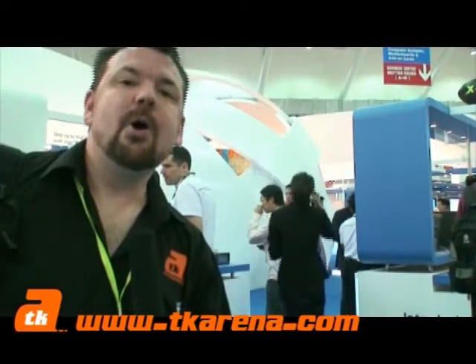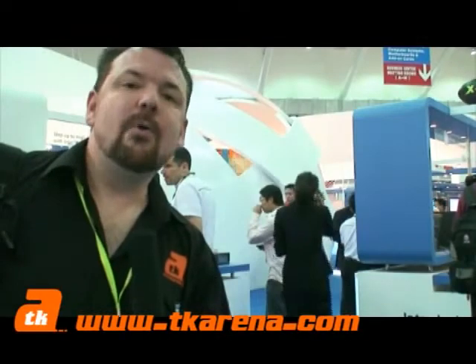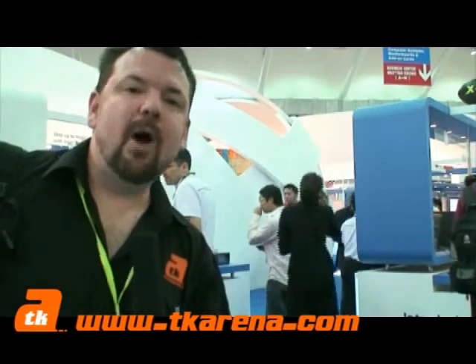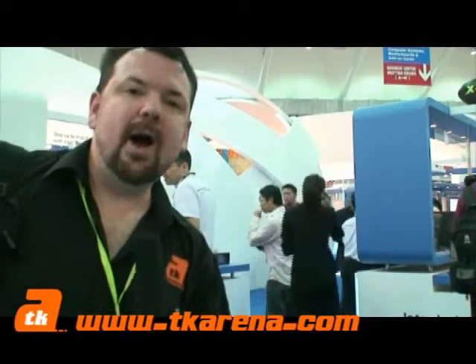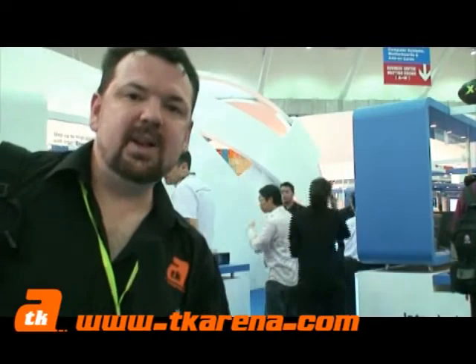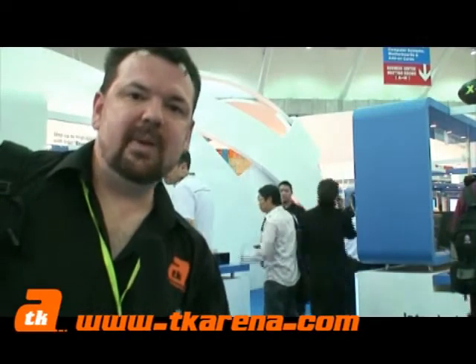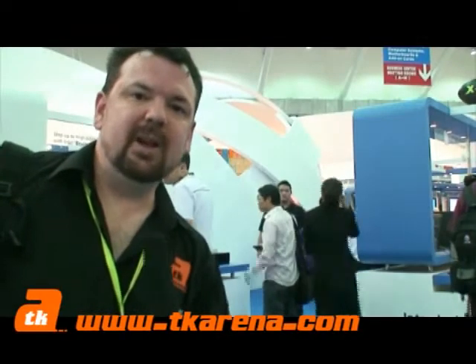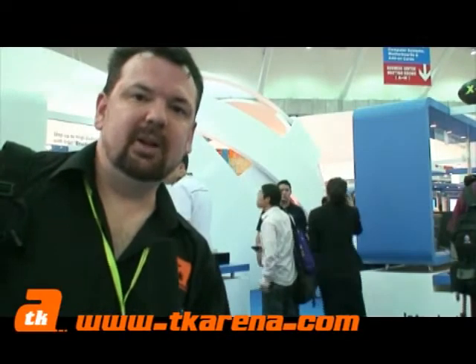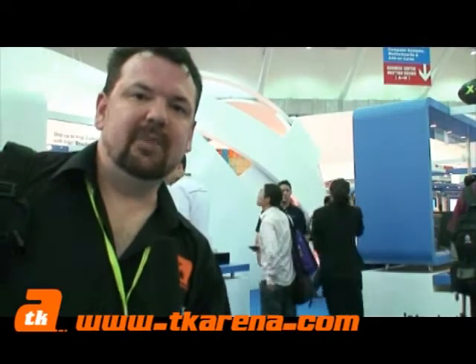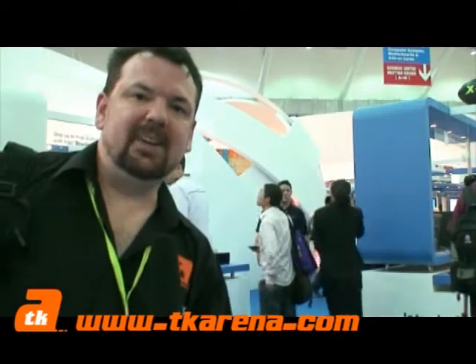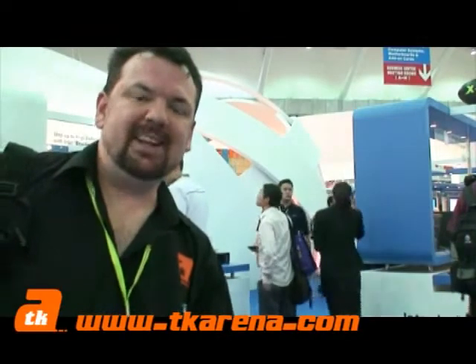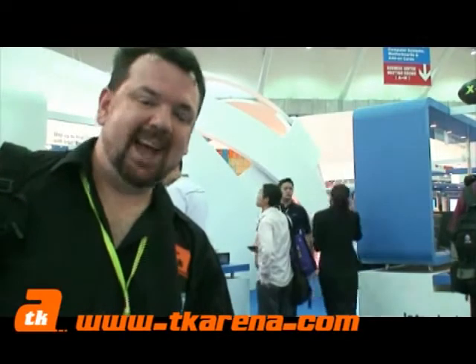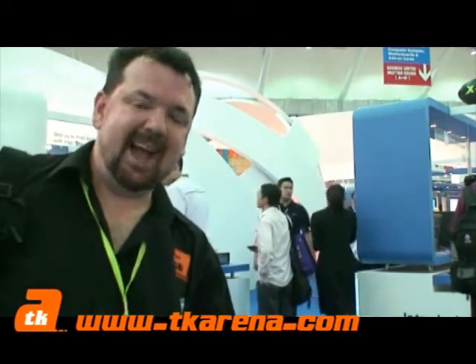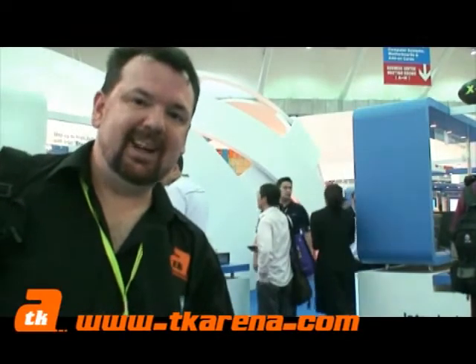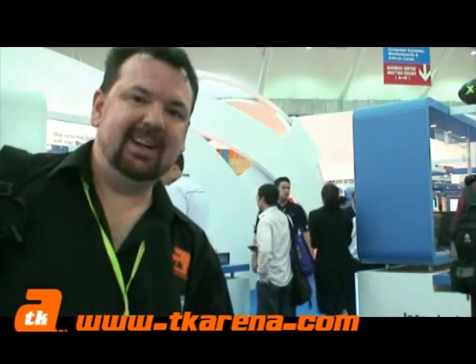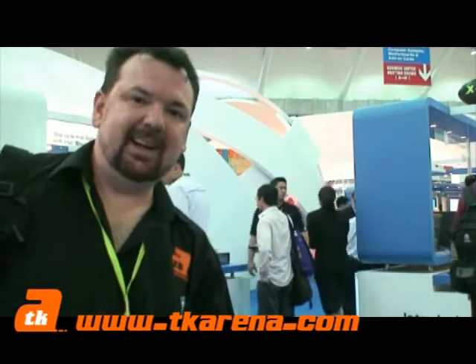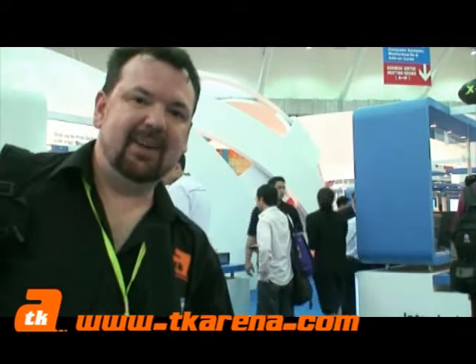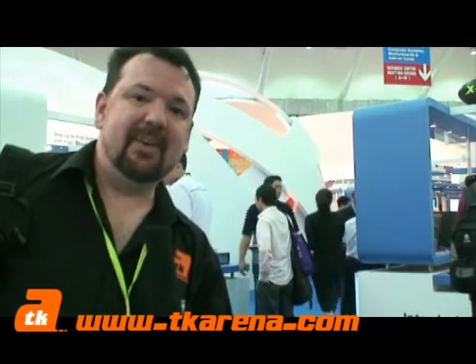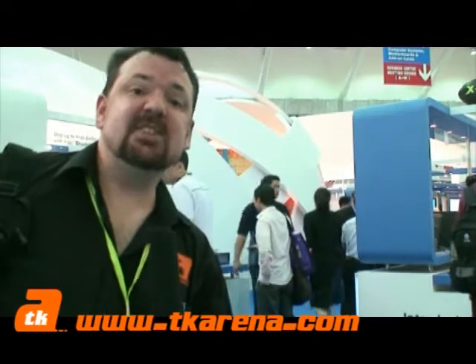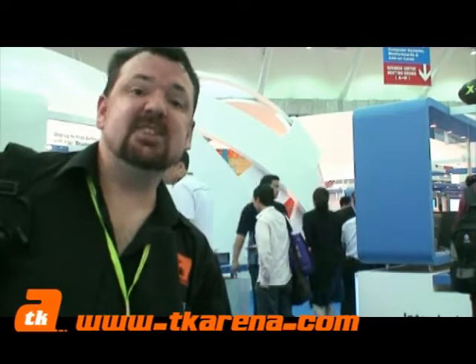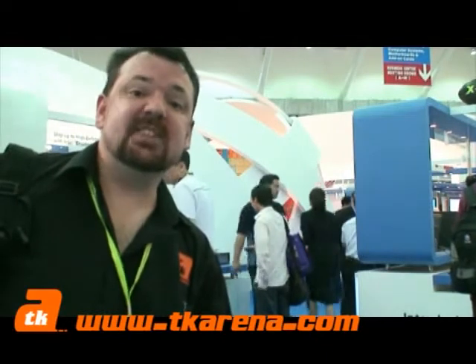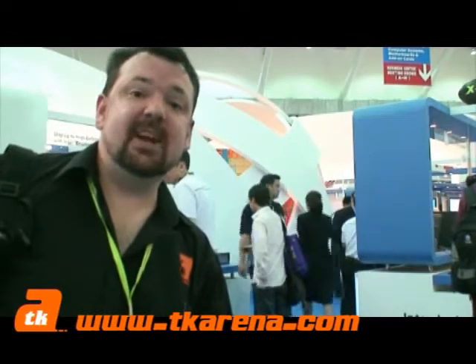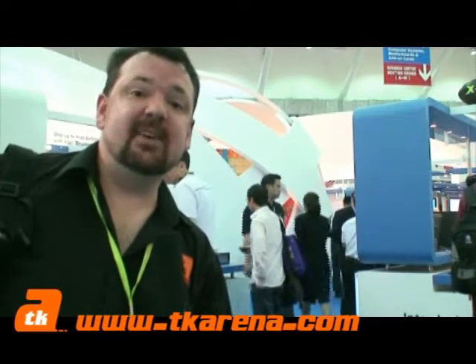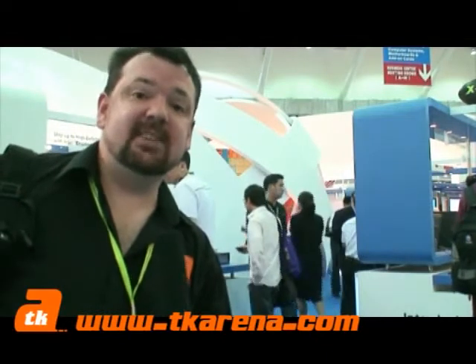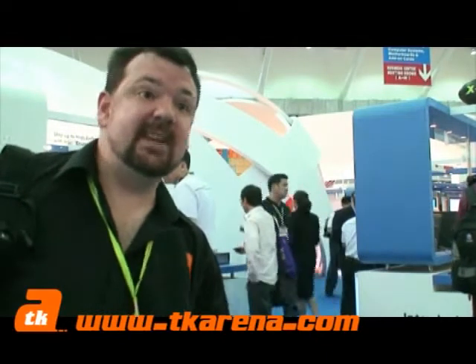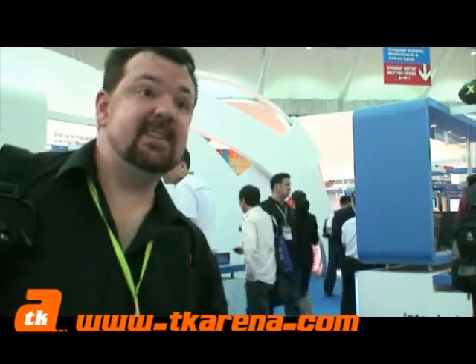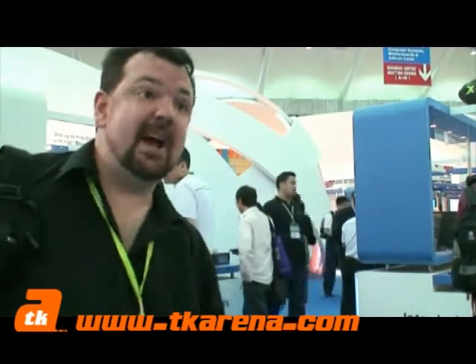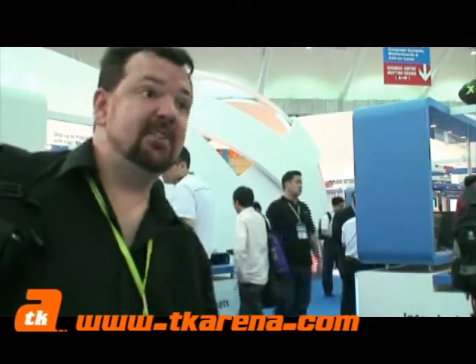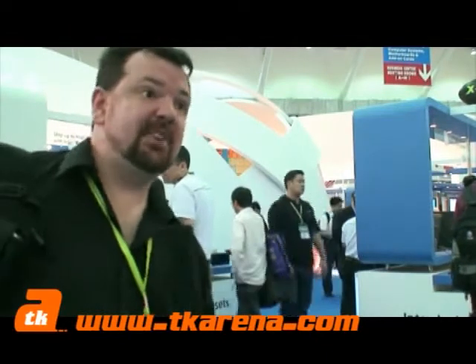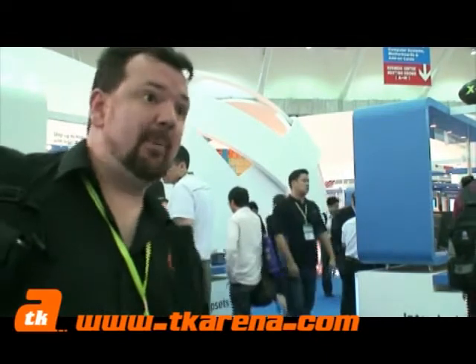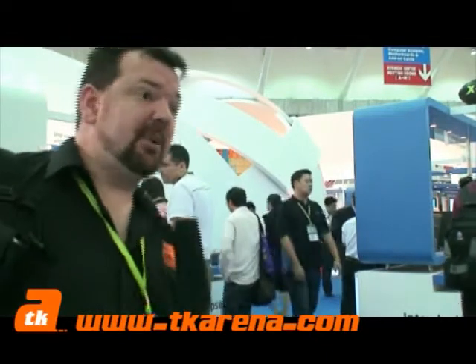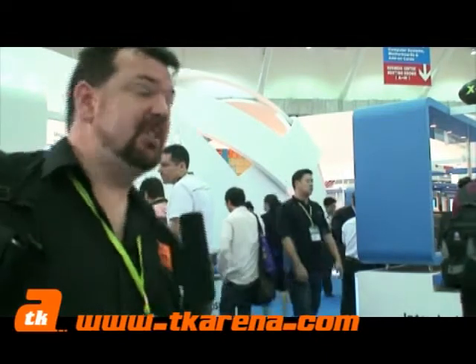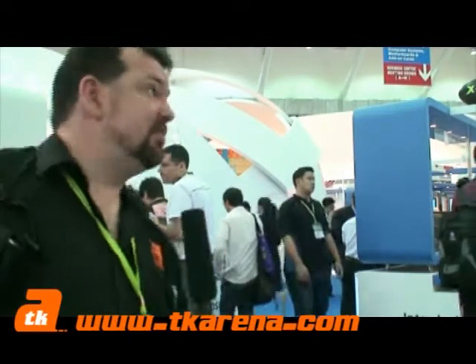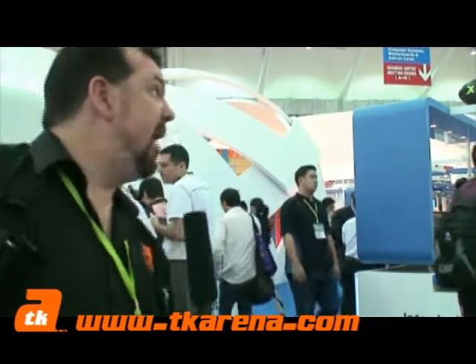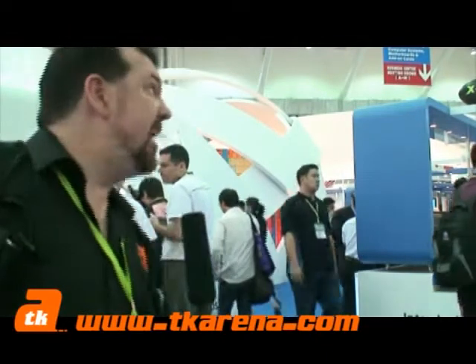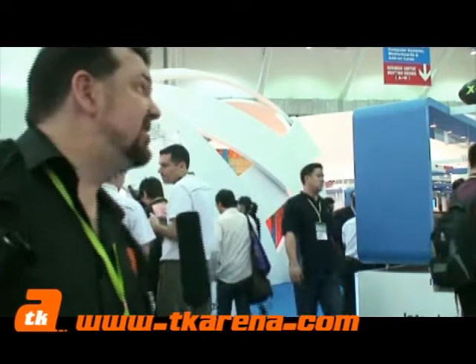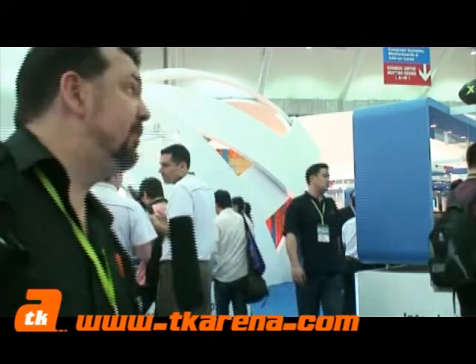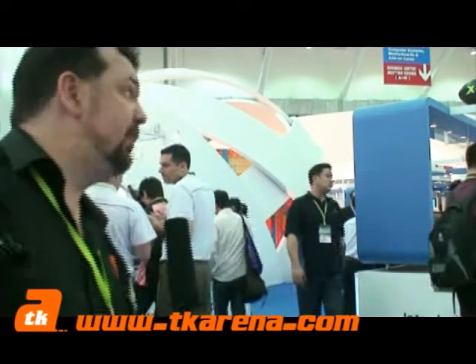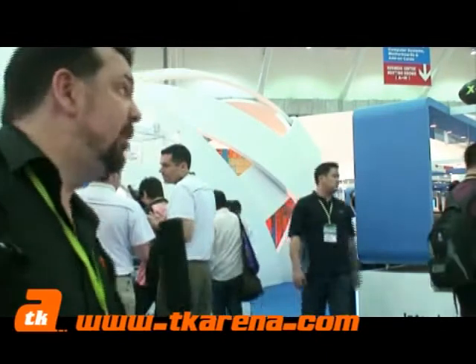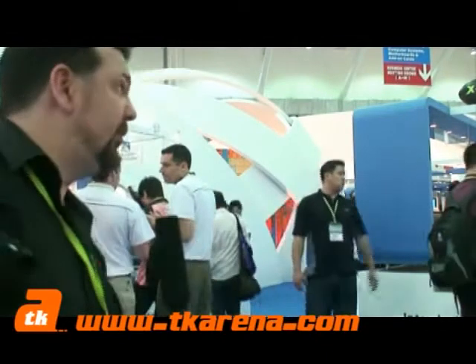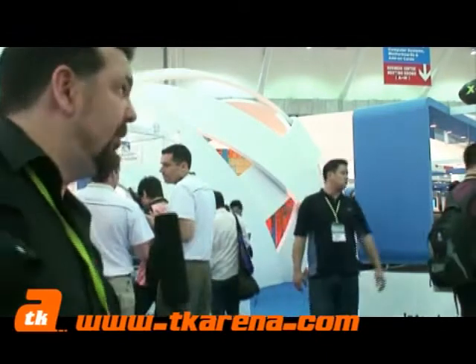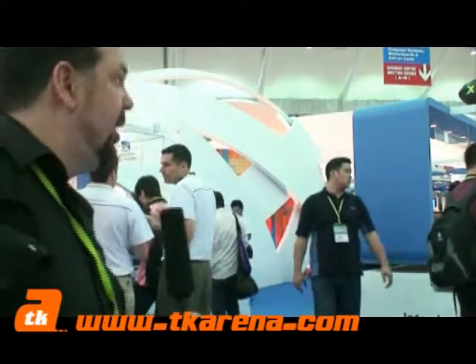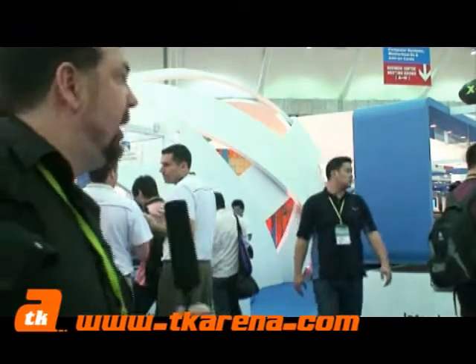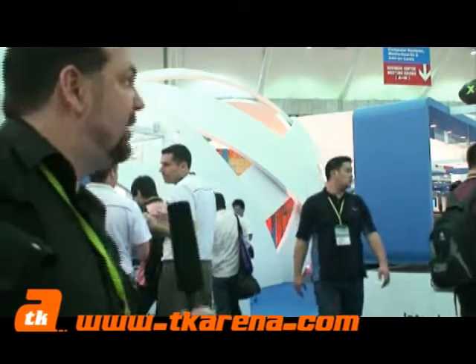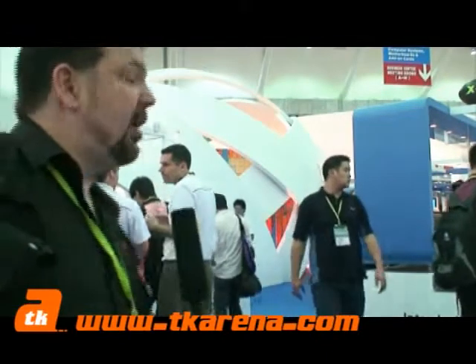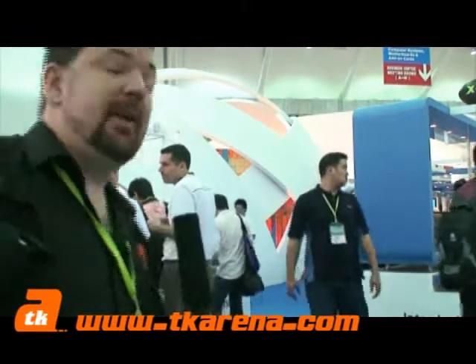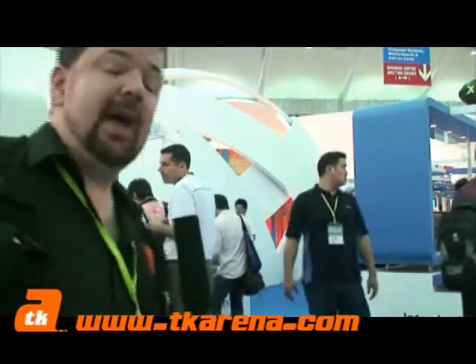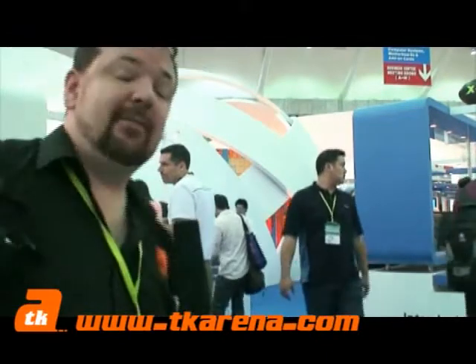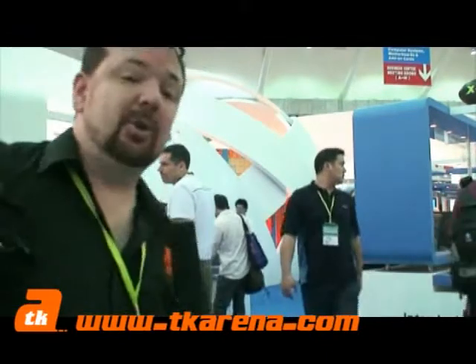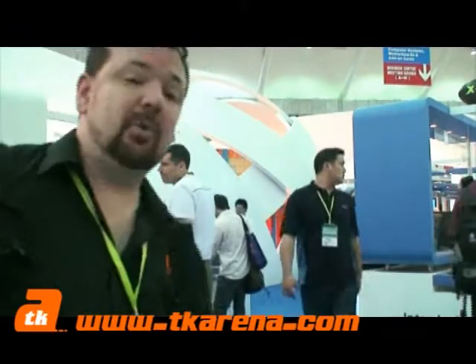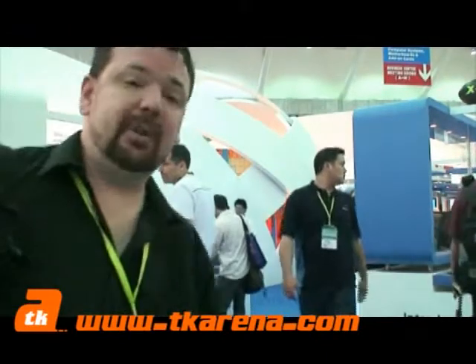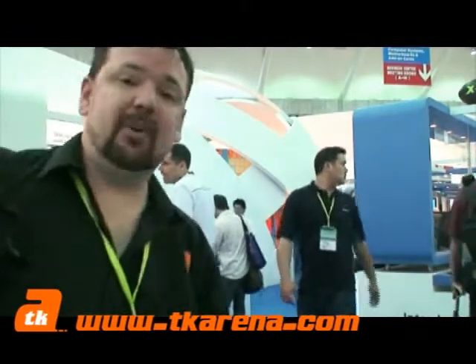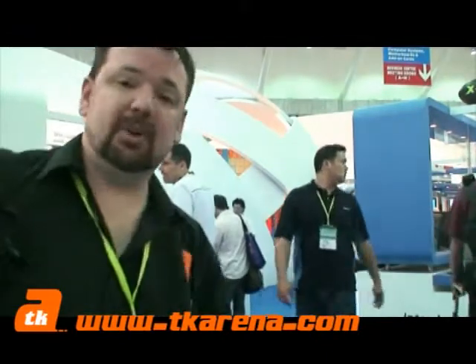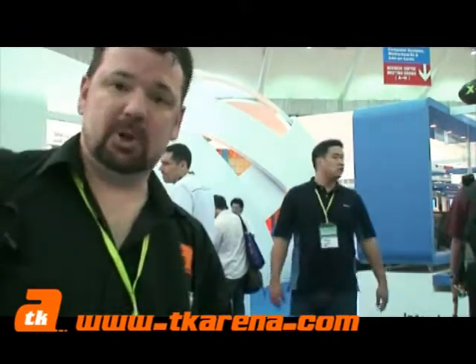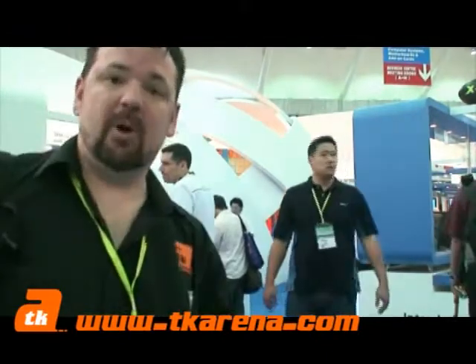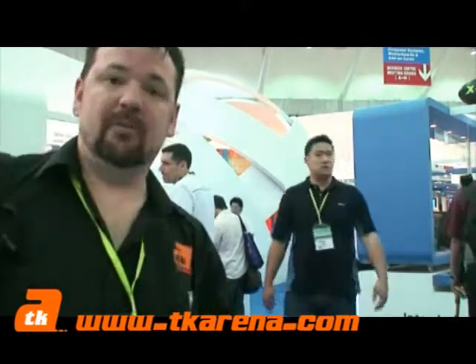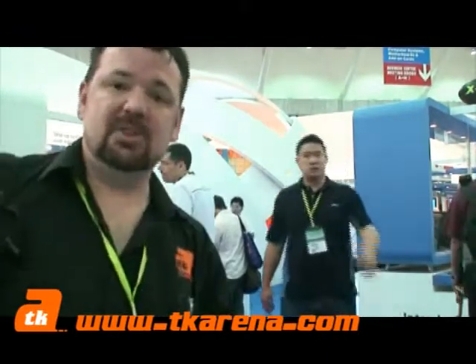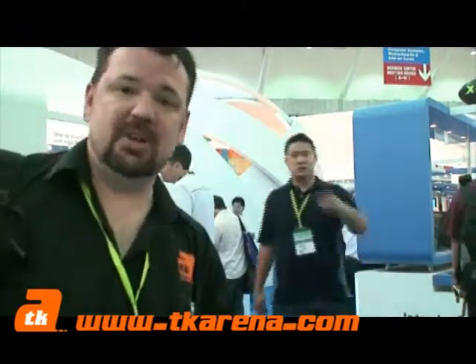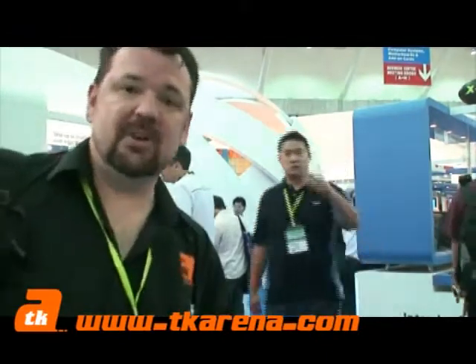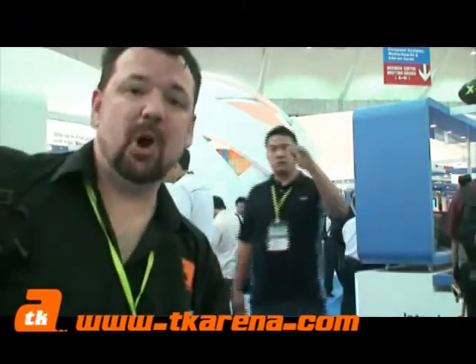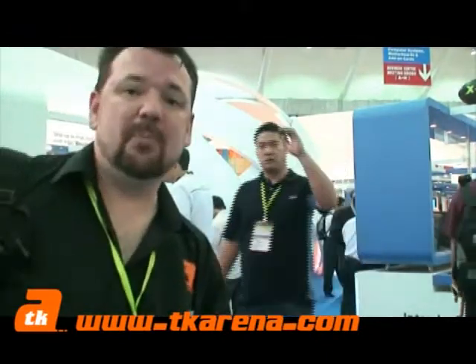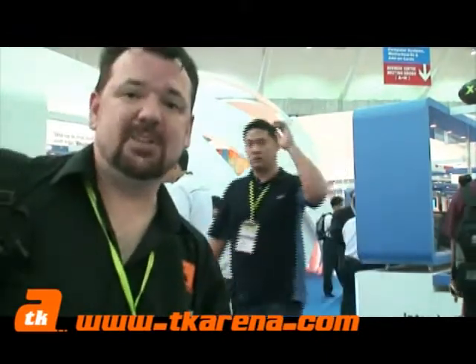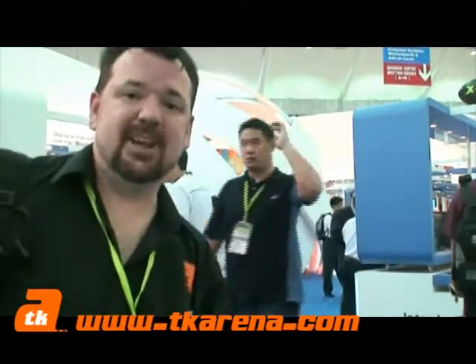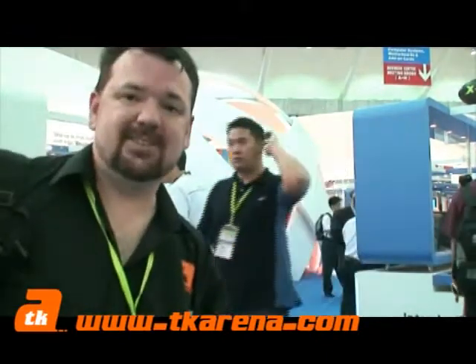Right in the middle of the Computex Convention Center, Intel is set up on a massive booth. Let's go ahead and have a look at what they've got to show off this year at Computex.